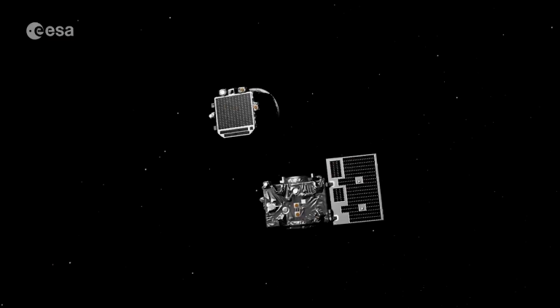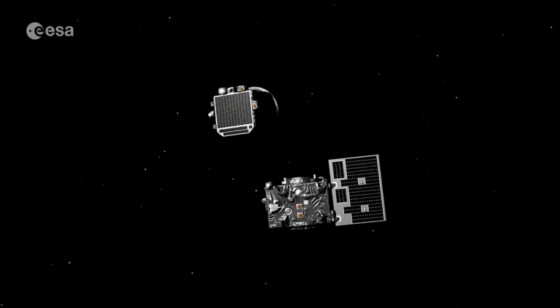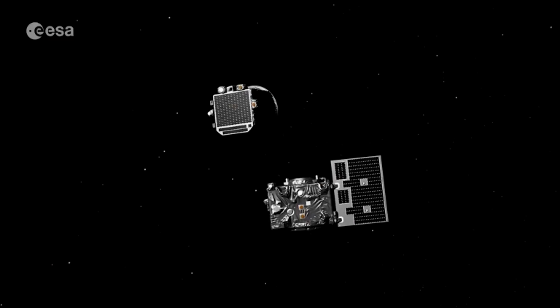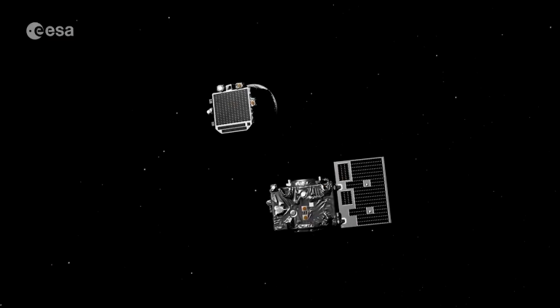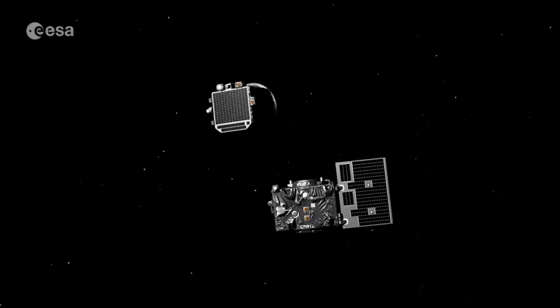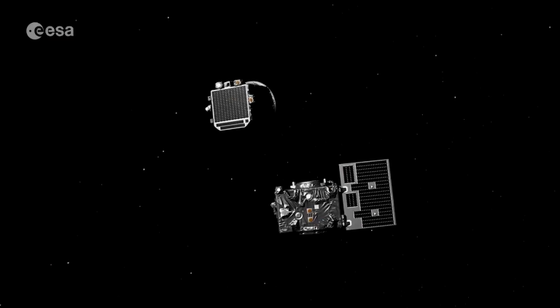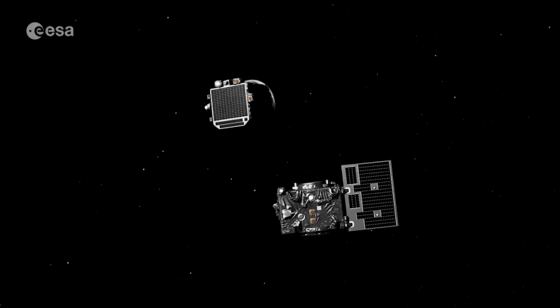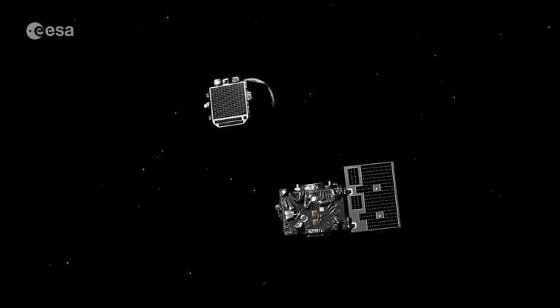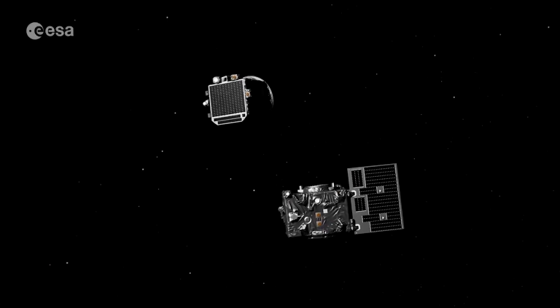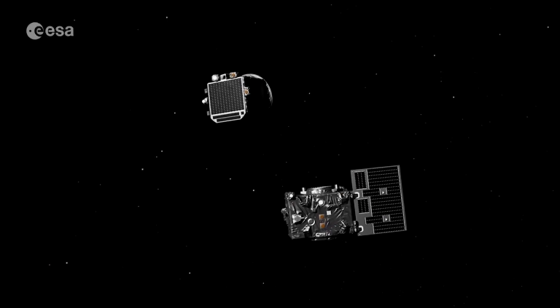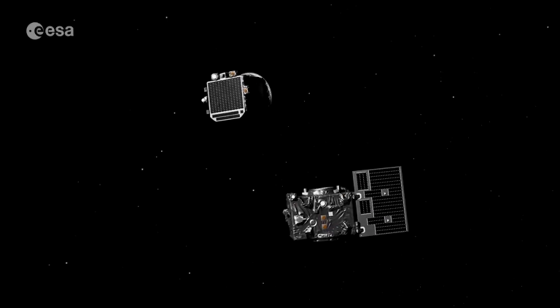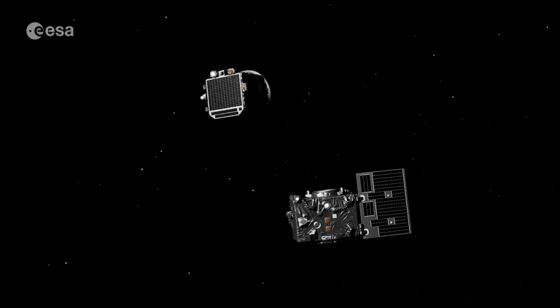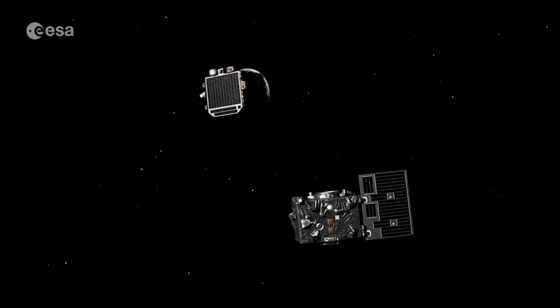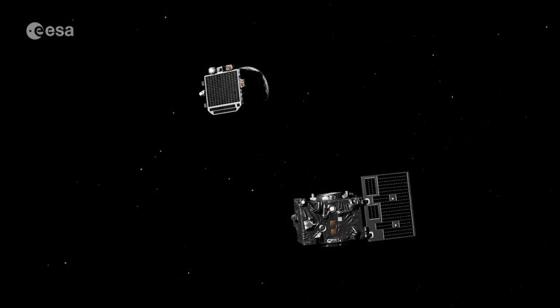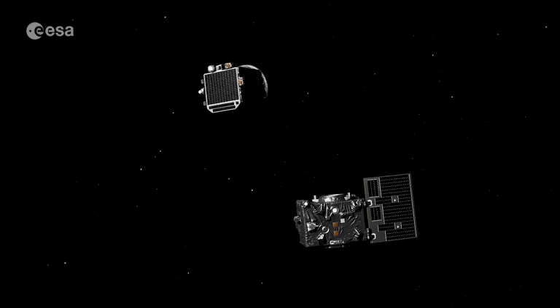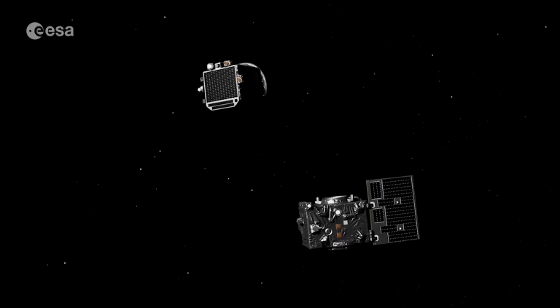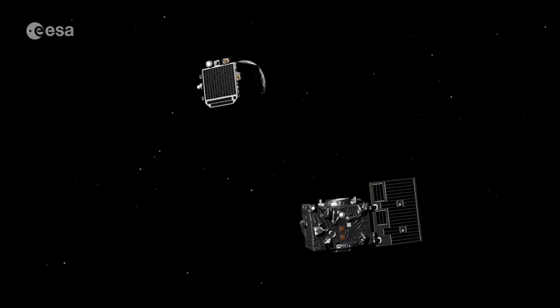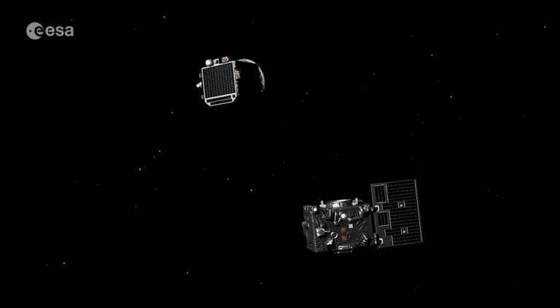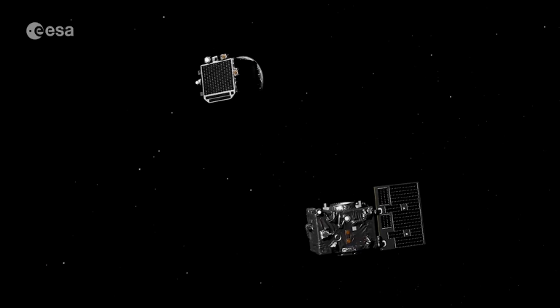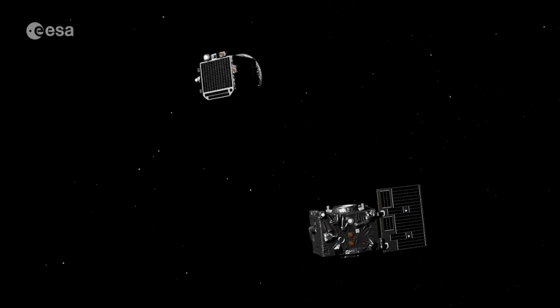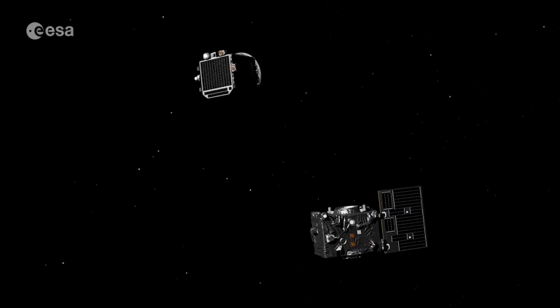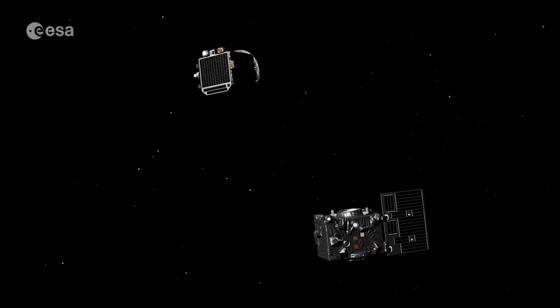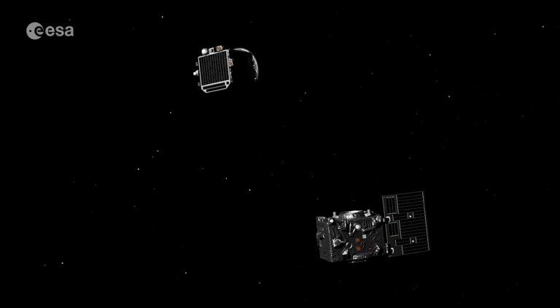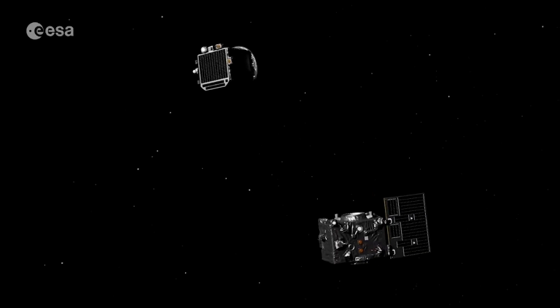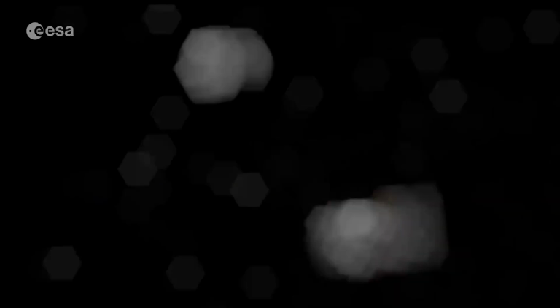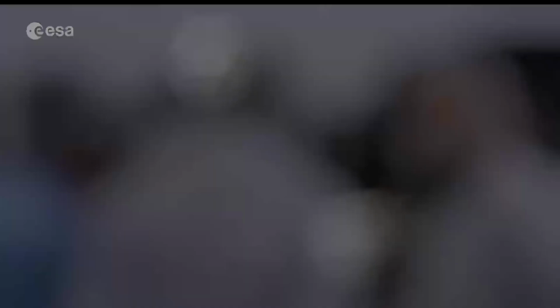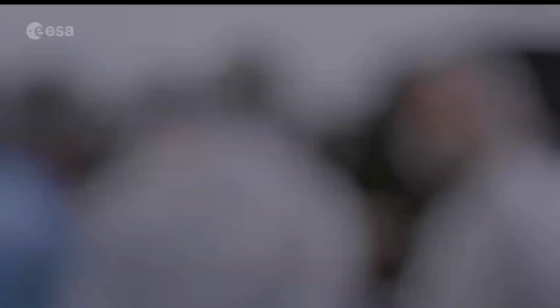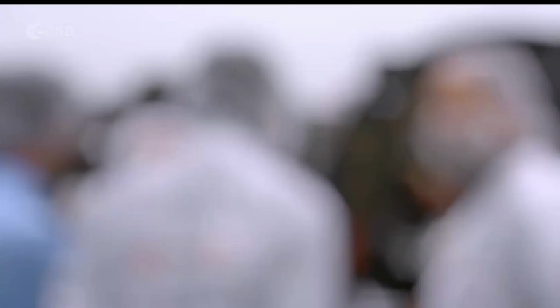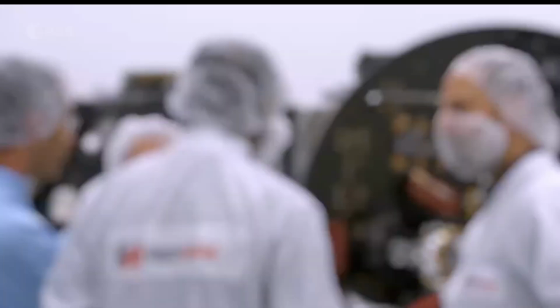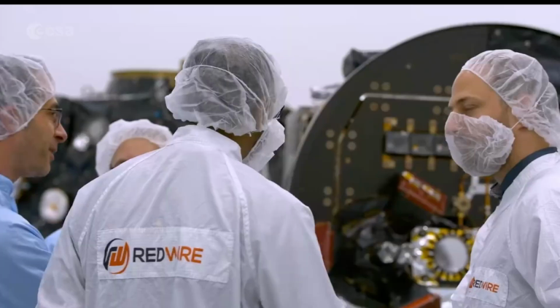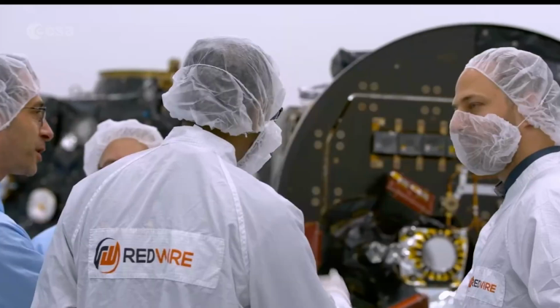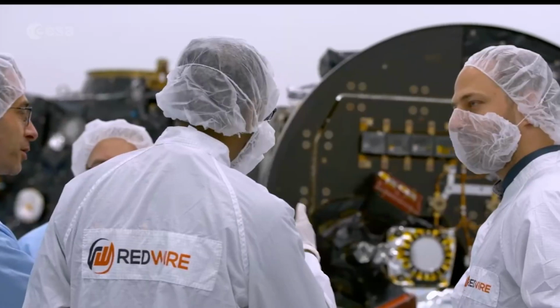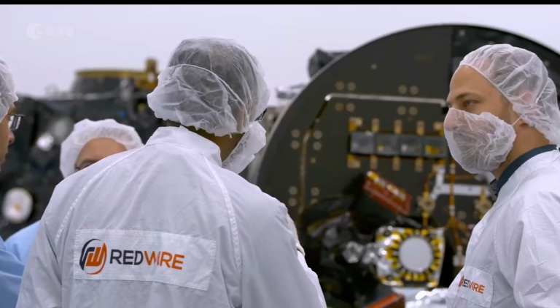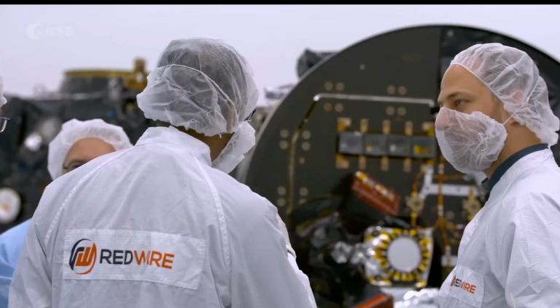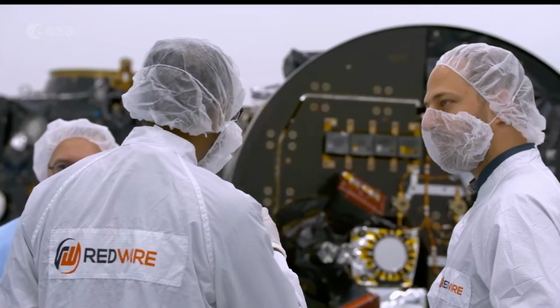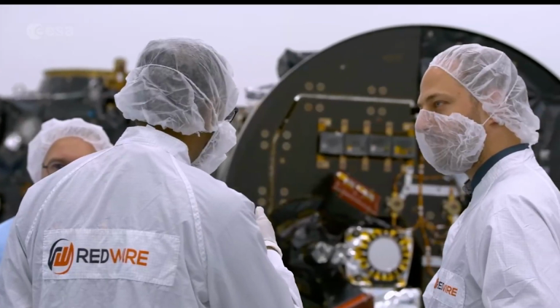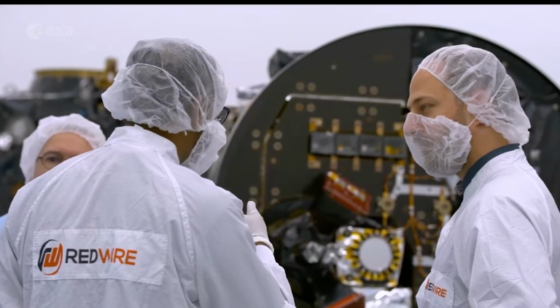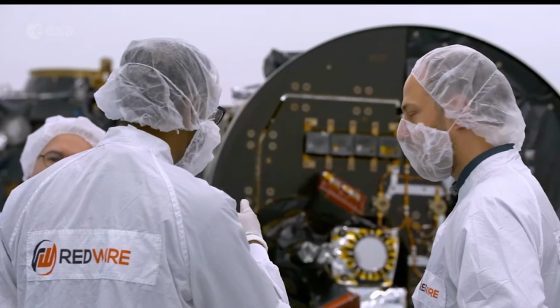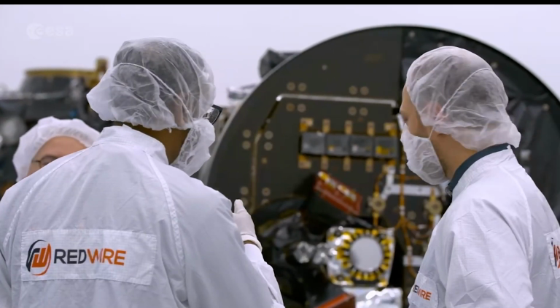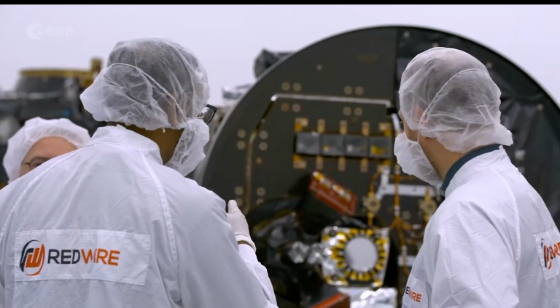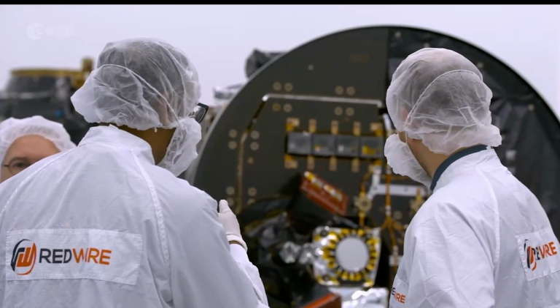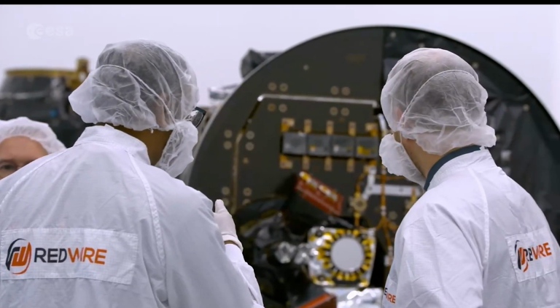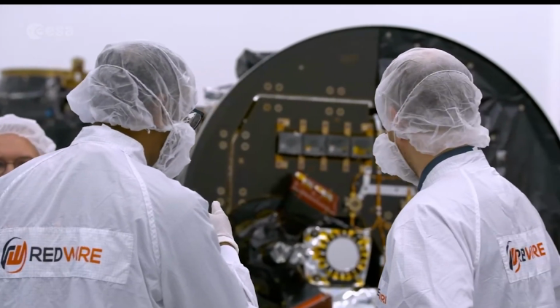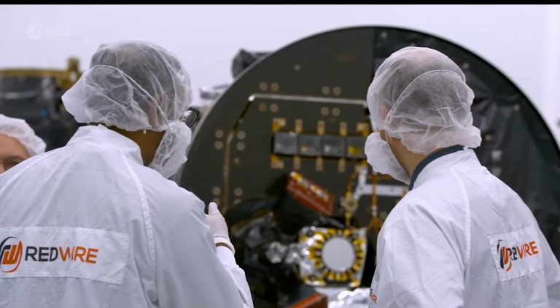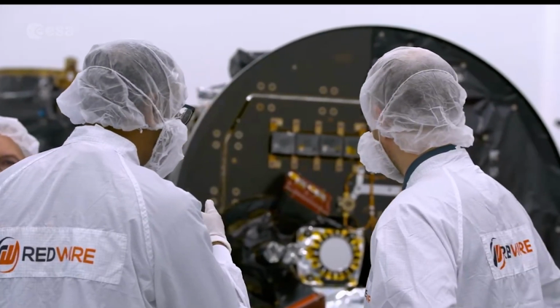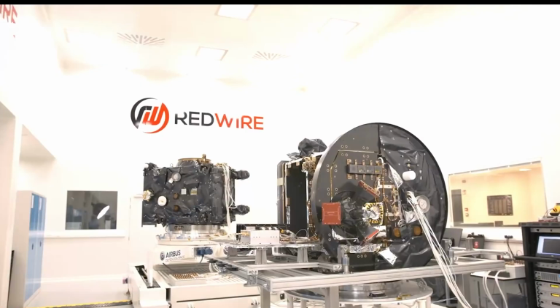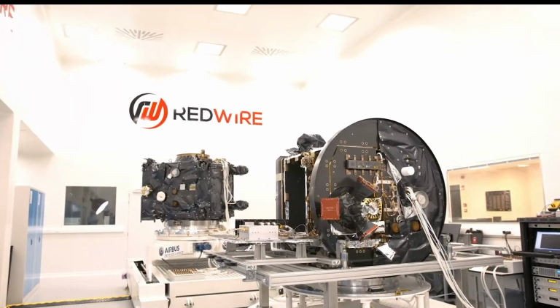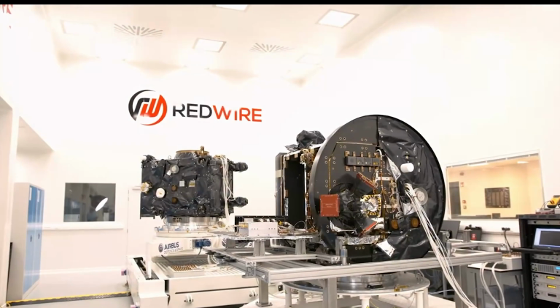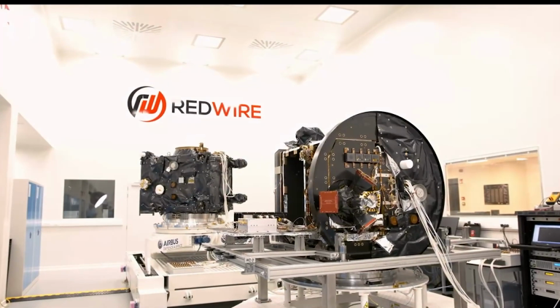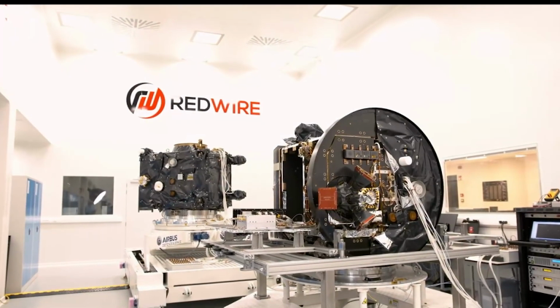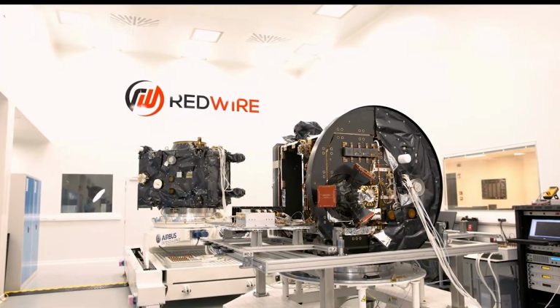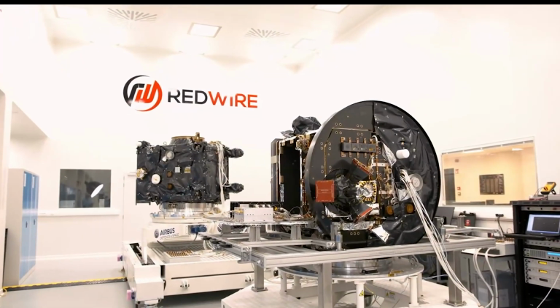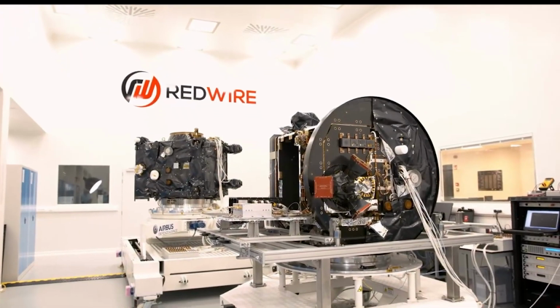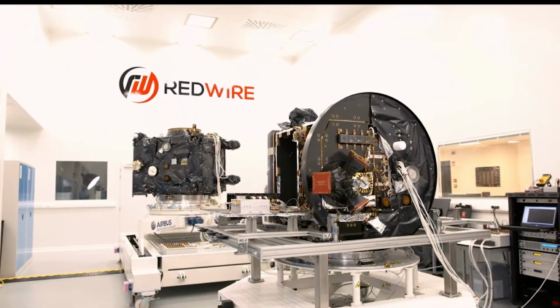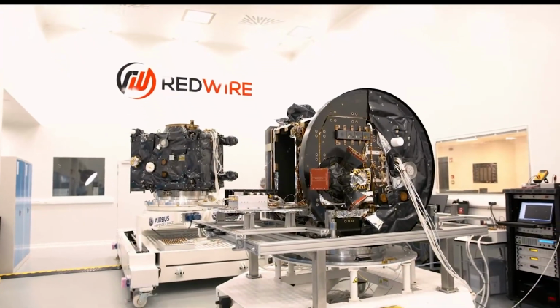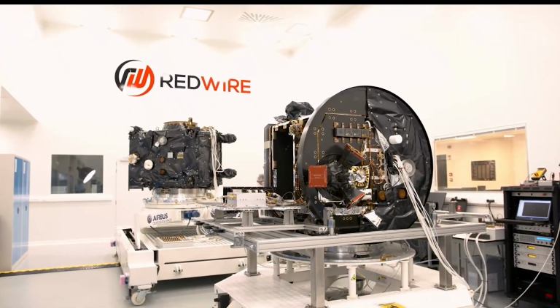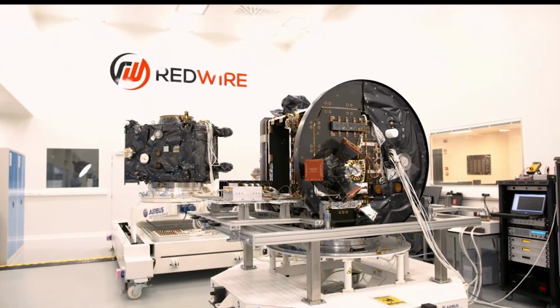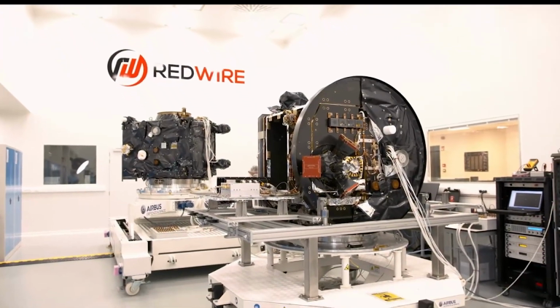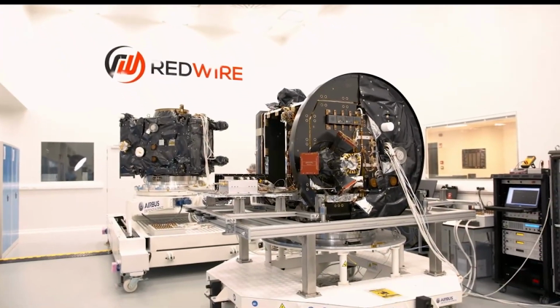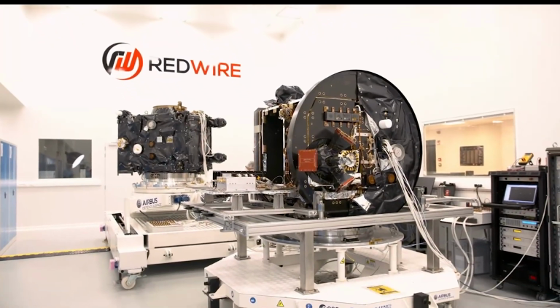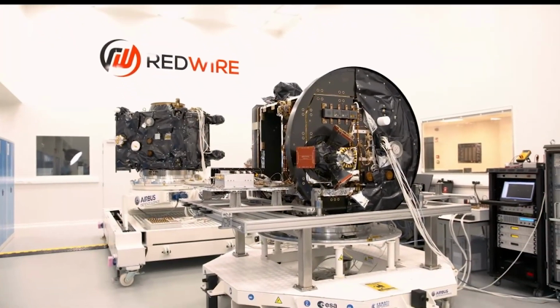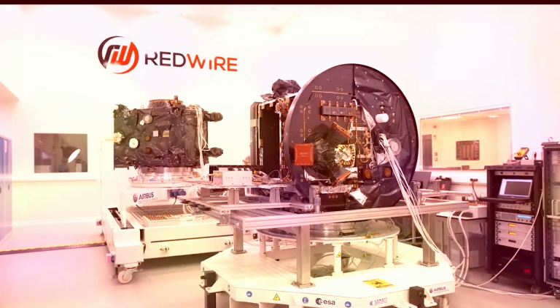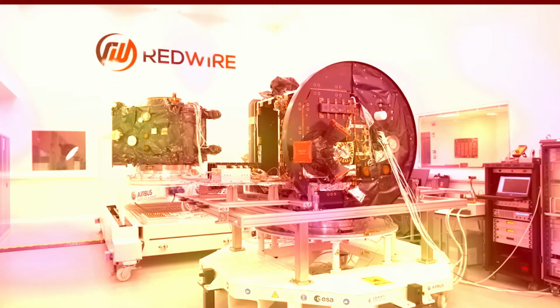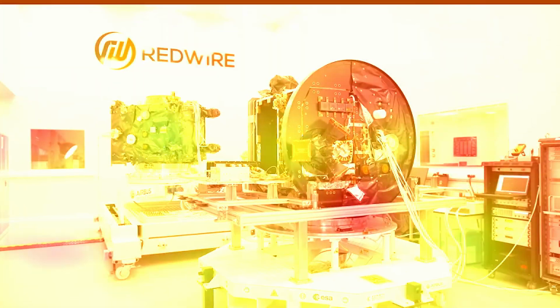Well, now we can, thanks to the brand new Prober 3 mission, which will create total solar eclipses on demand.